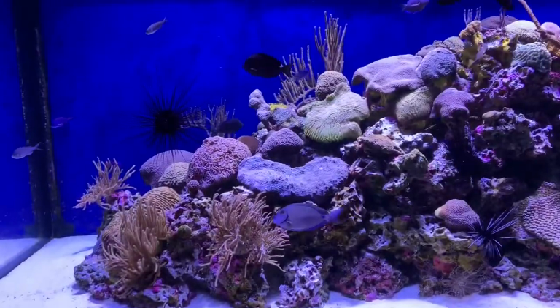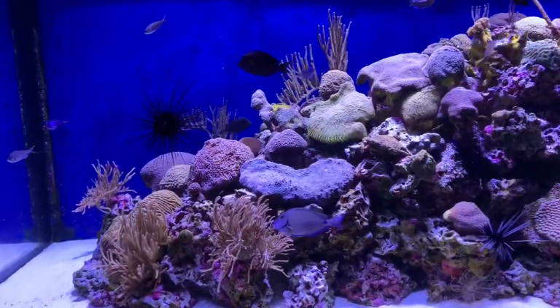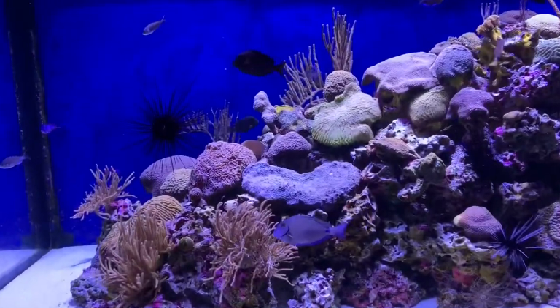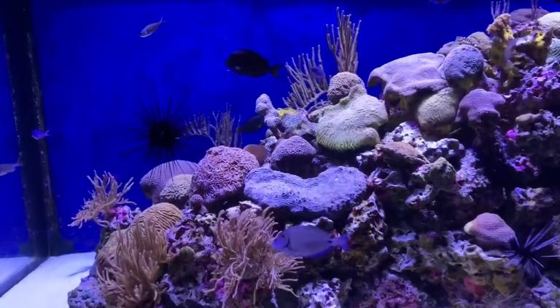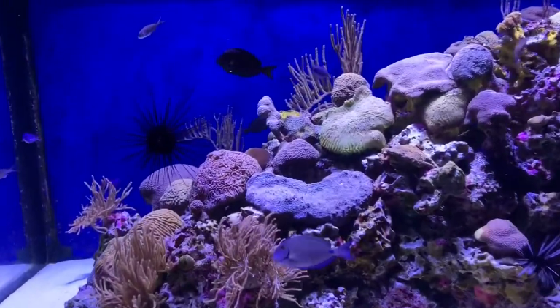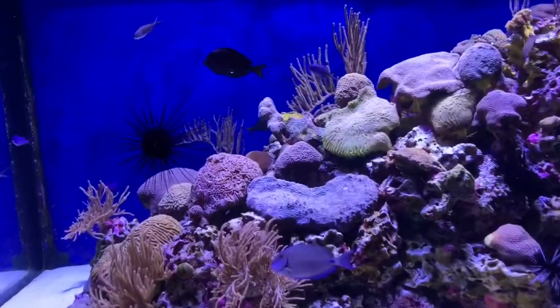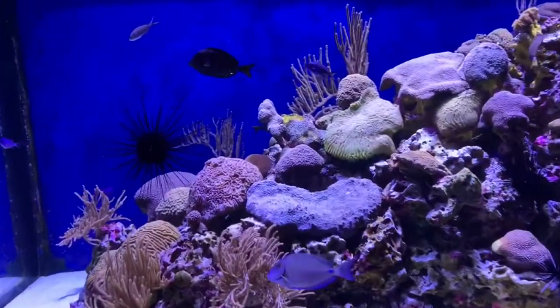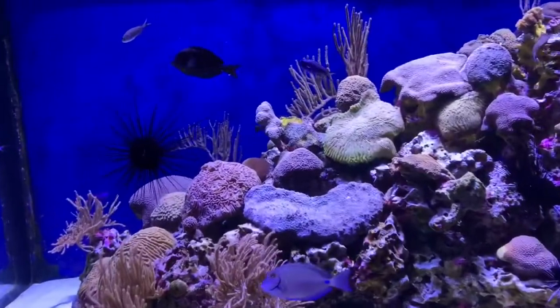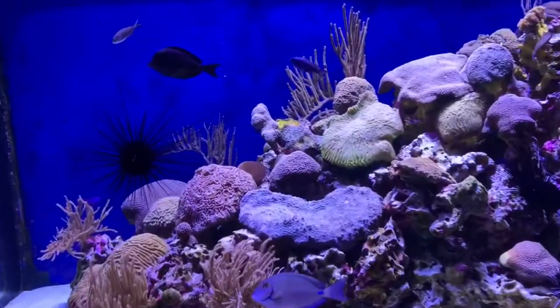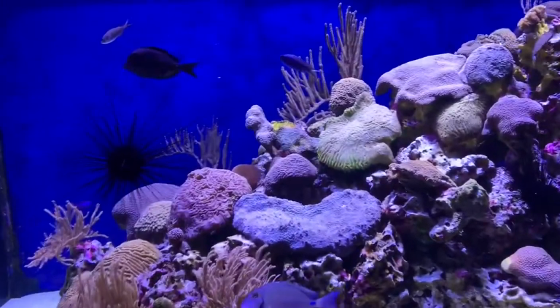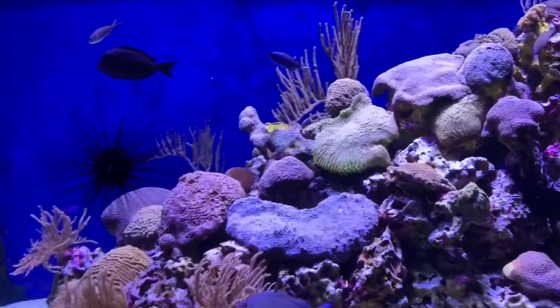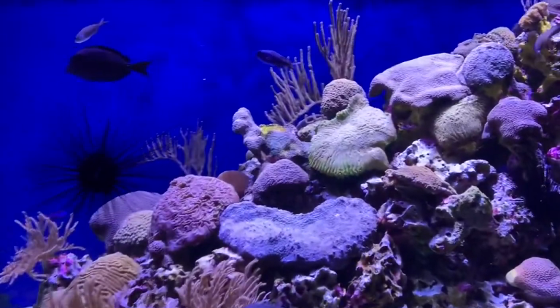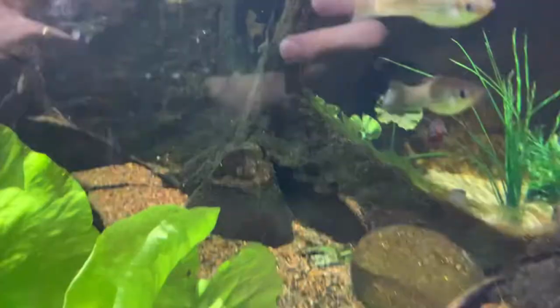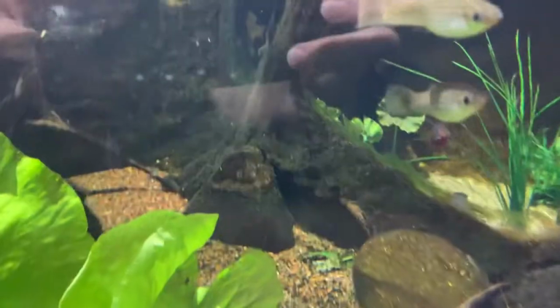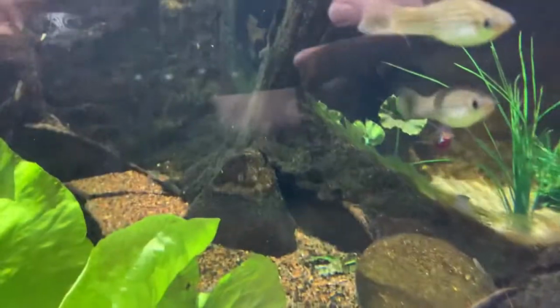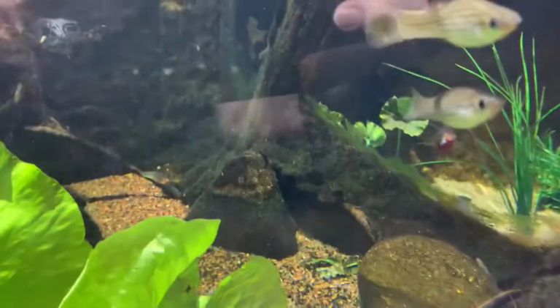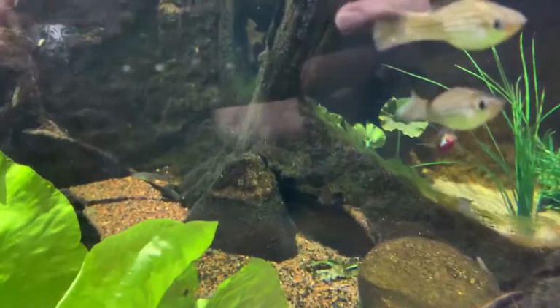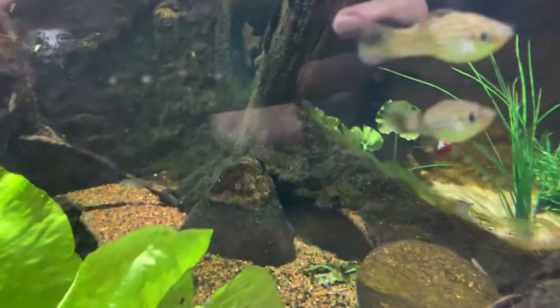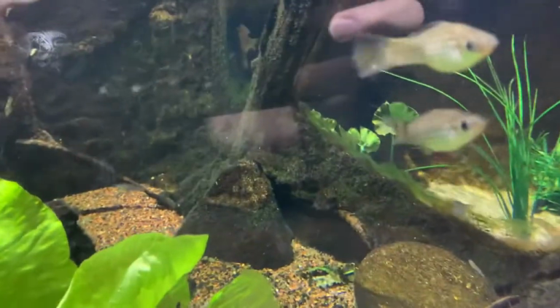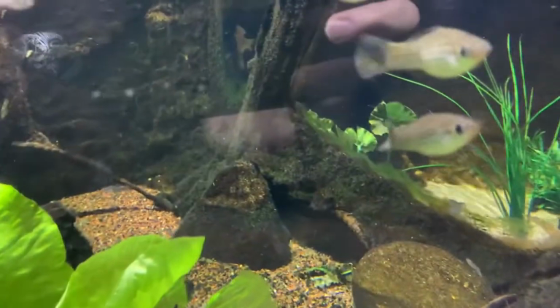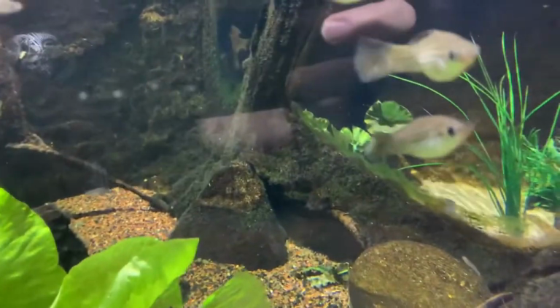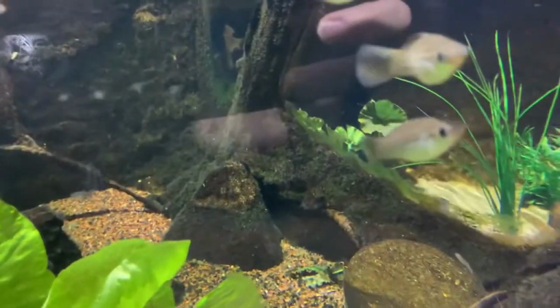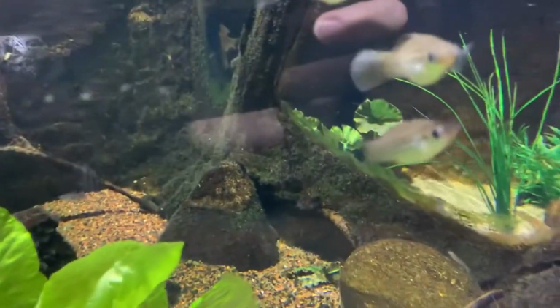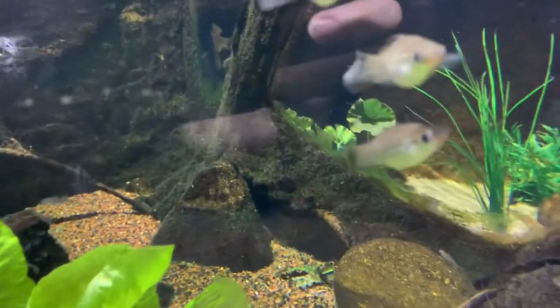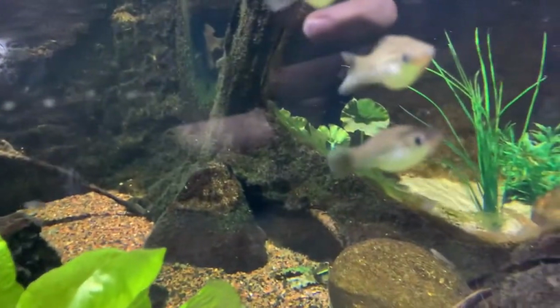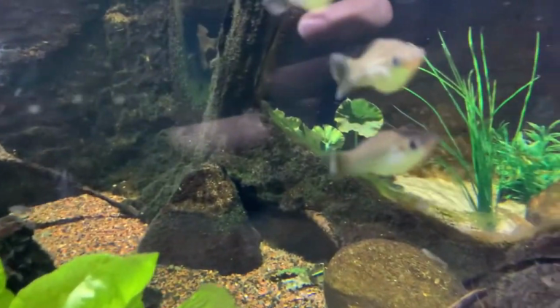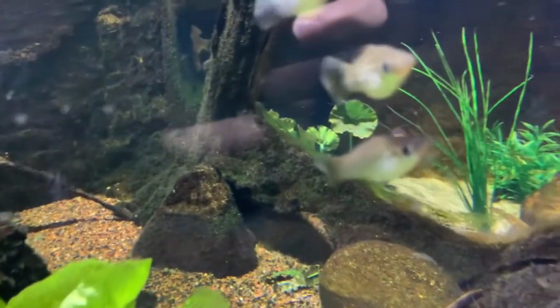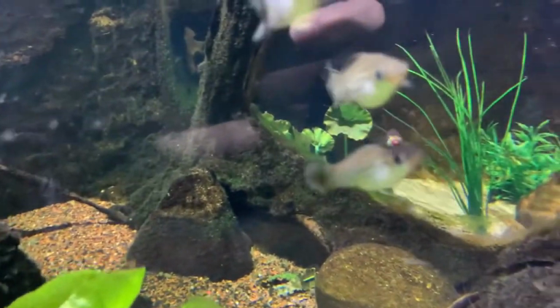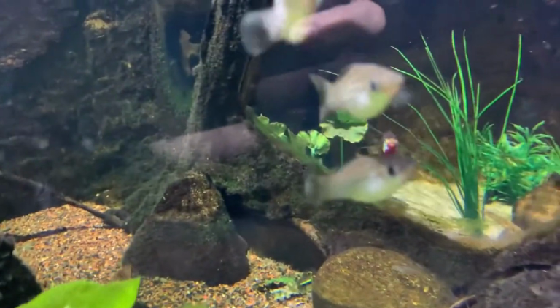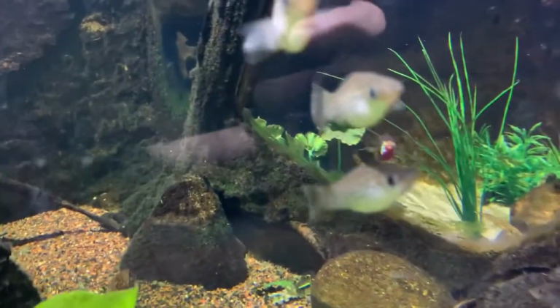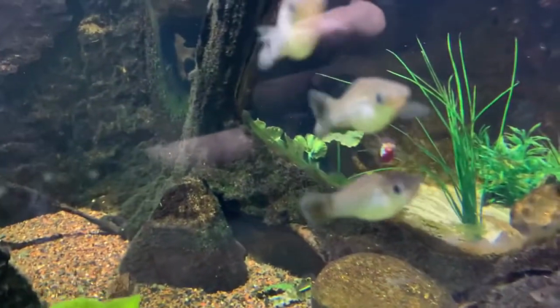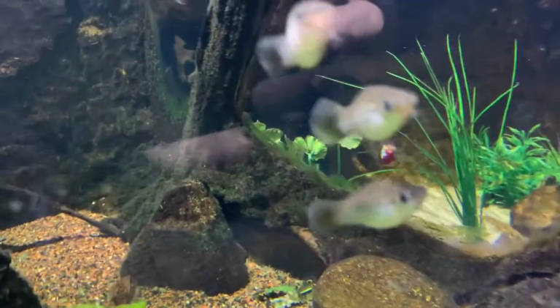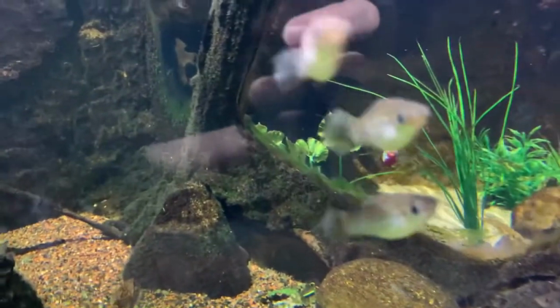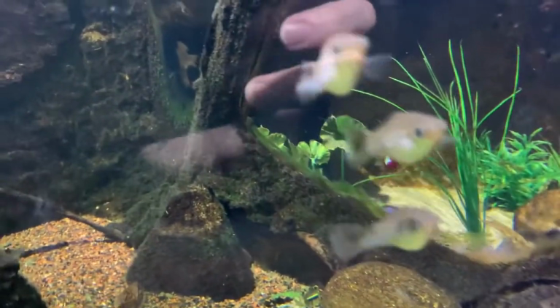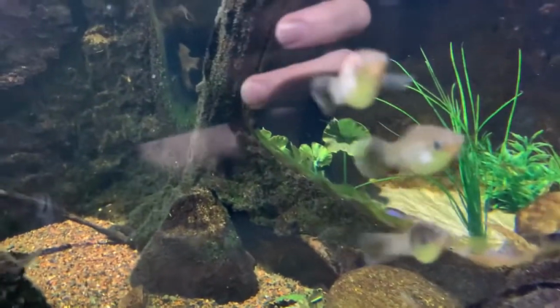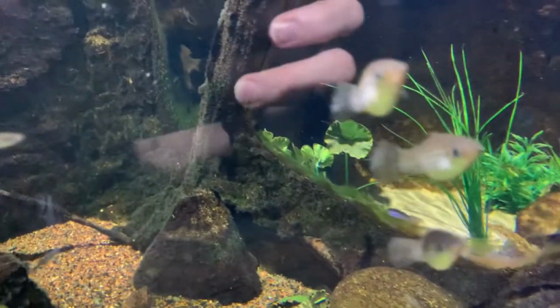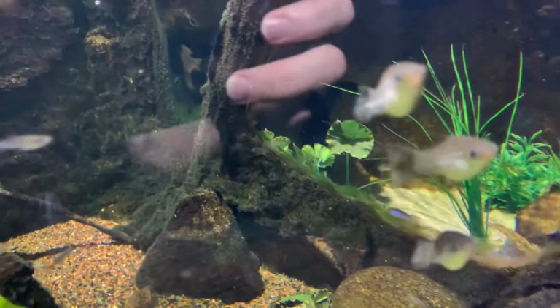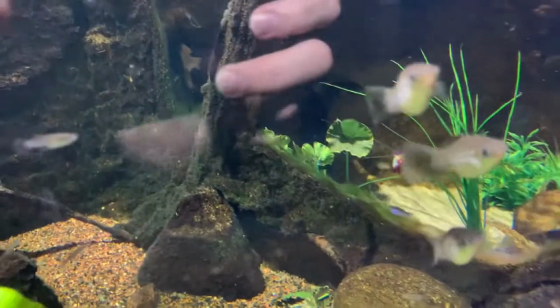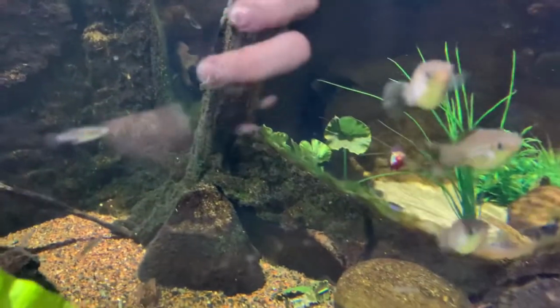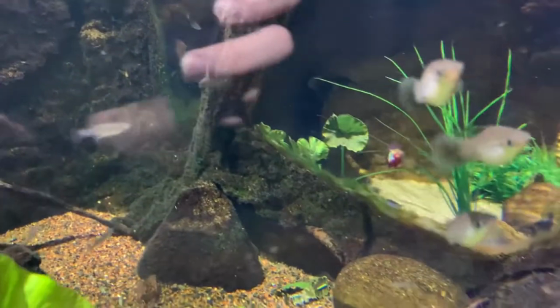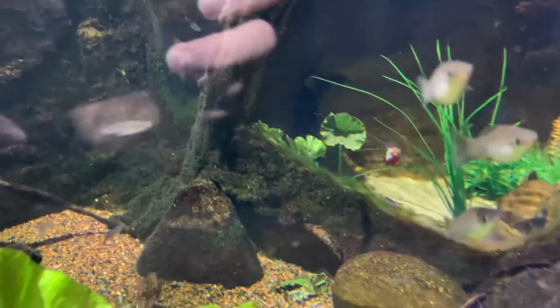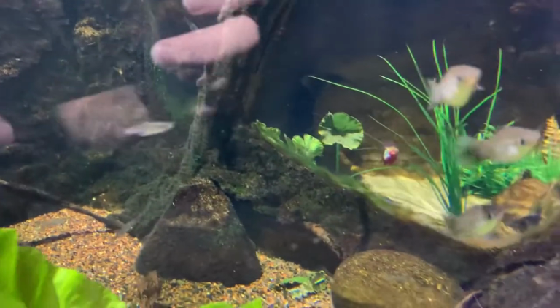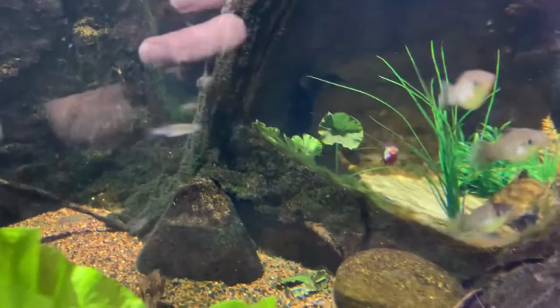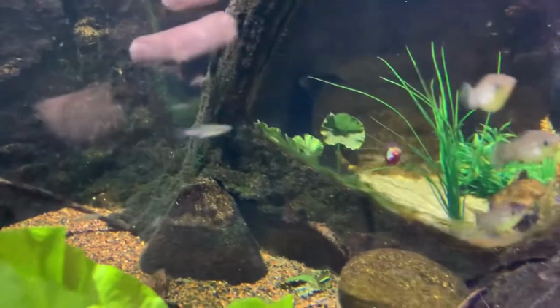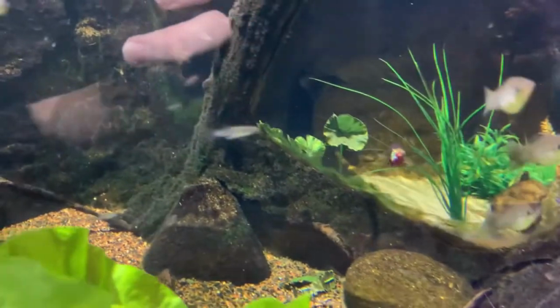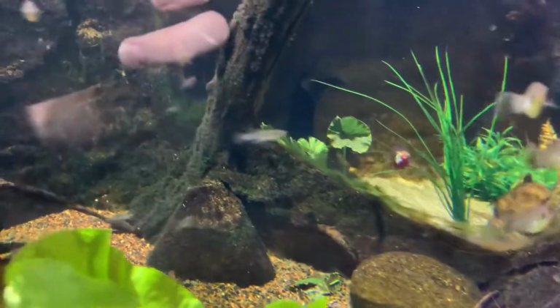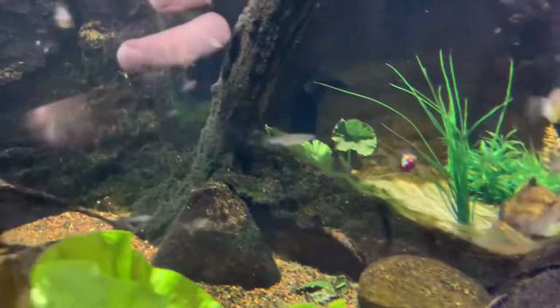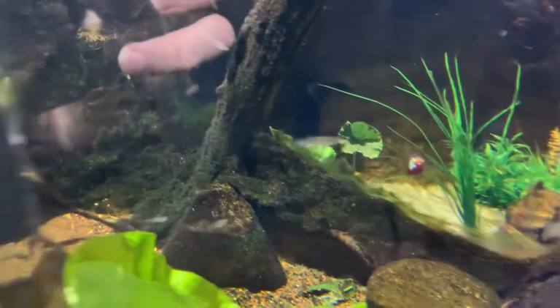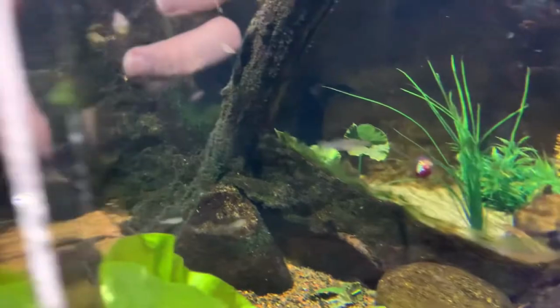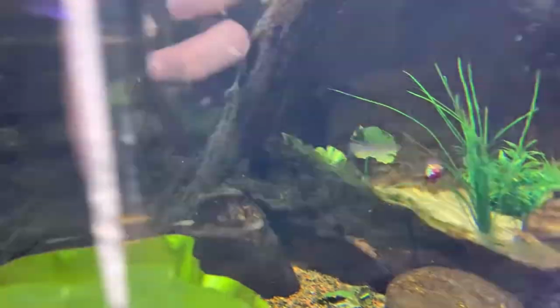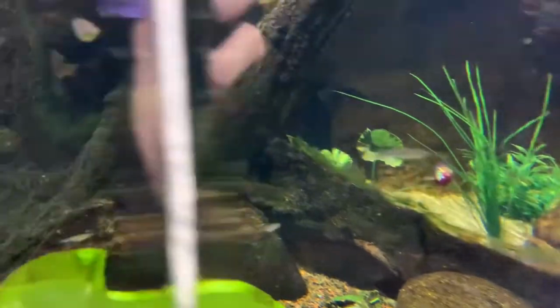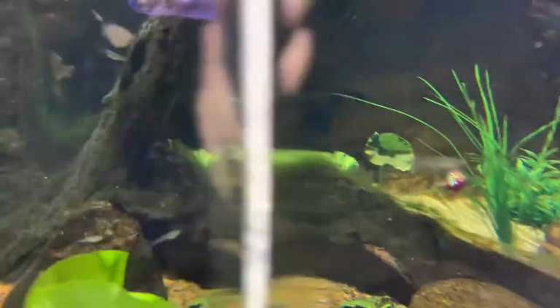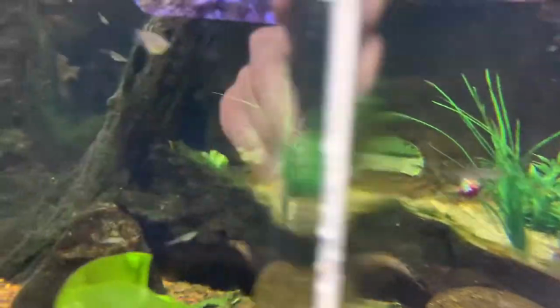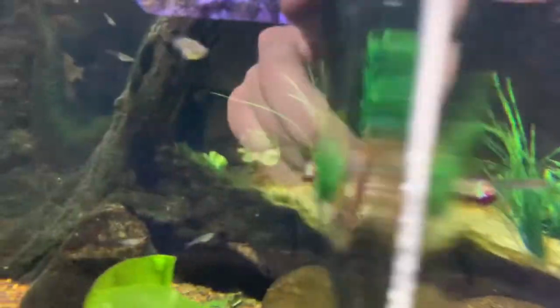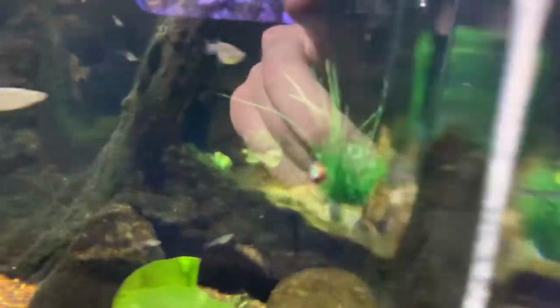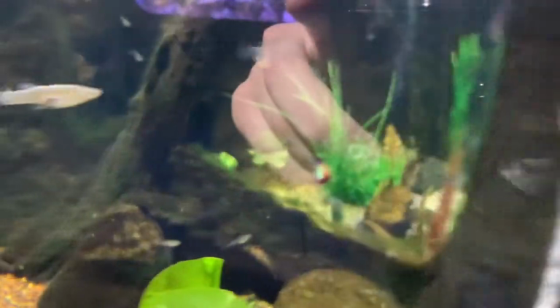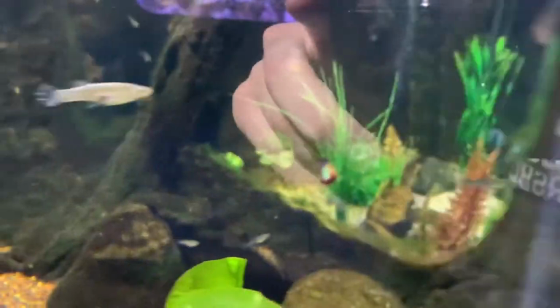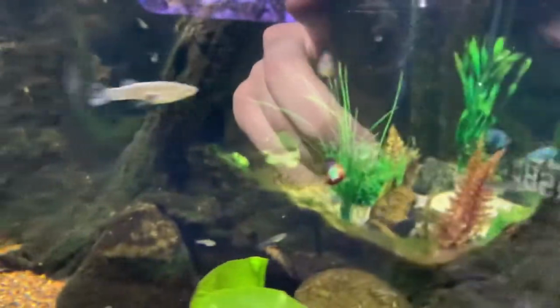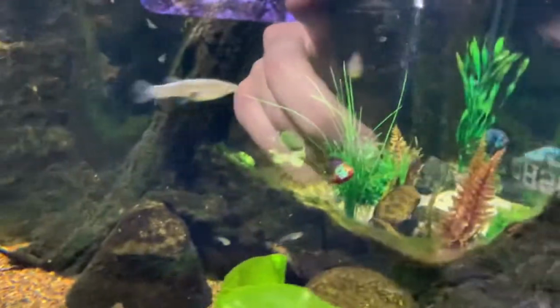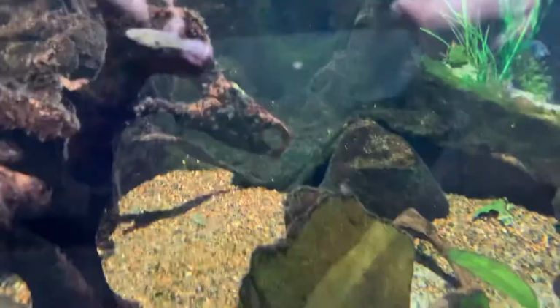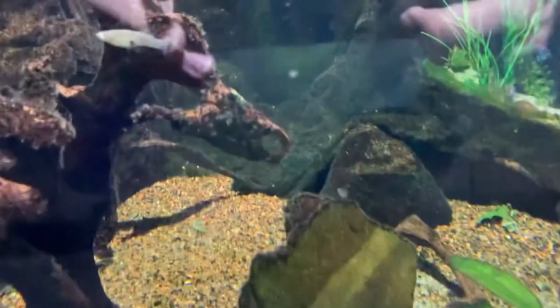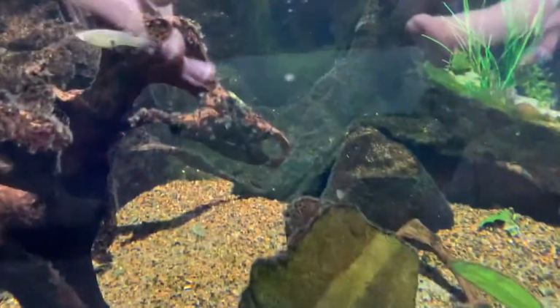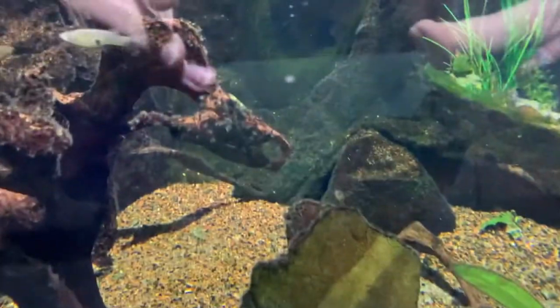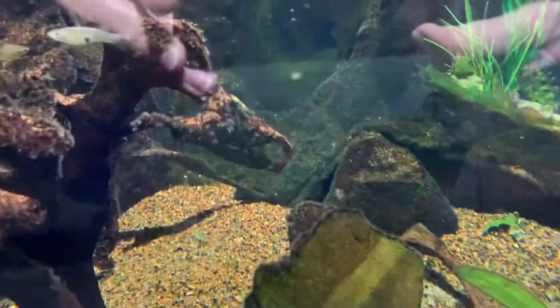All in all, I have to say my visit to this aquarium was amazing, and I highly suggest you guys go visit it.